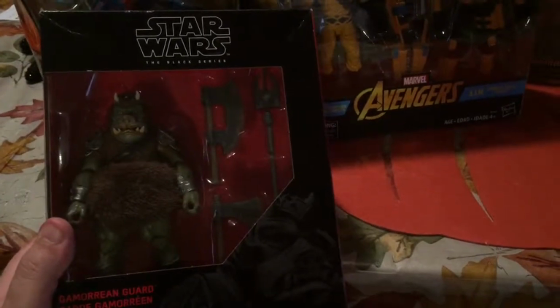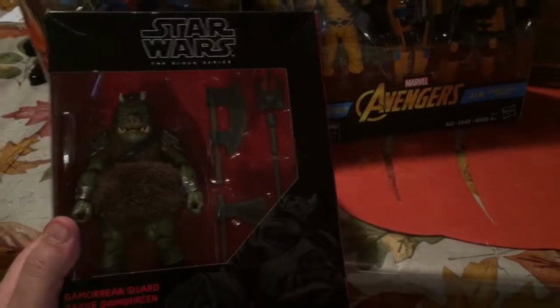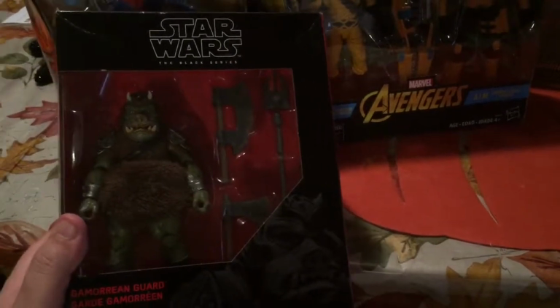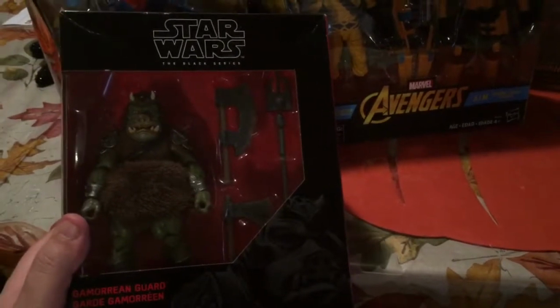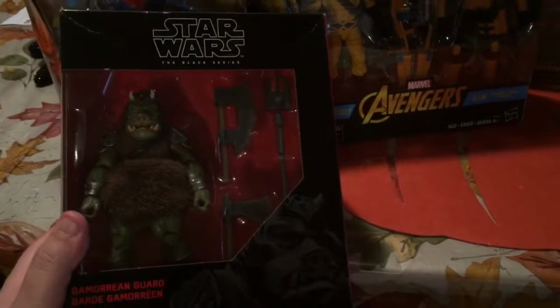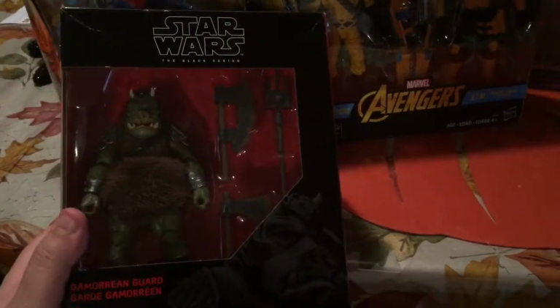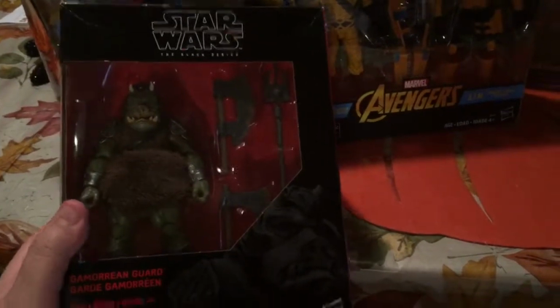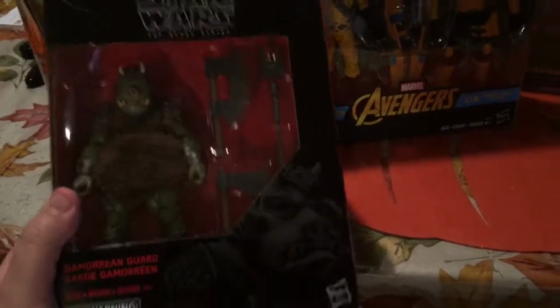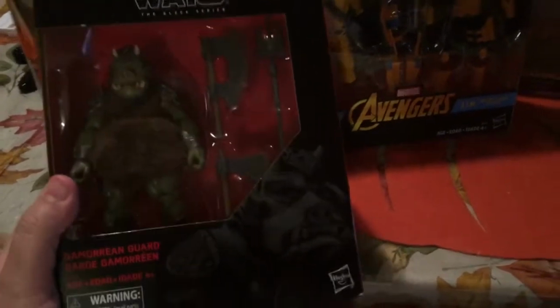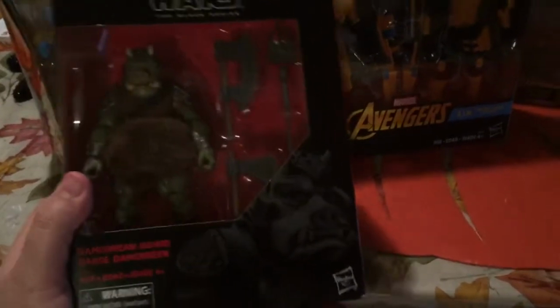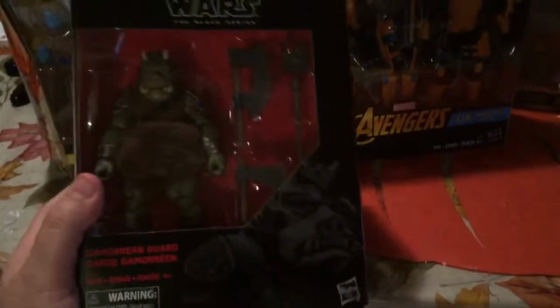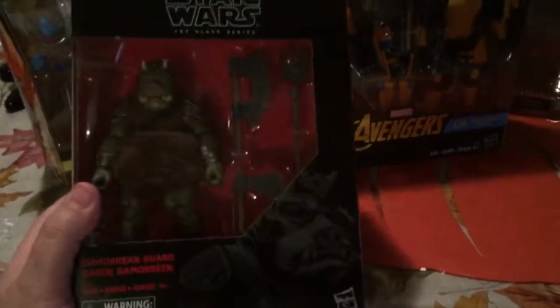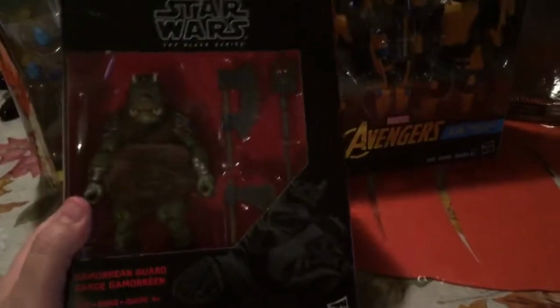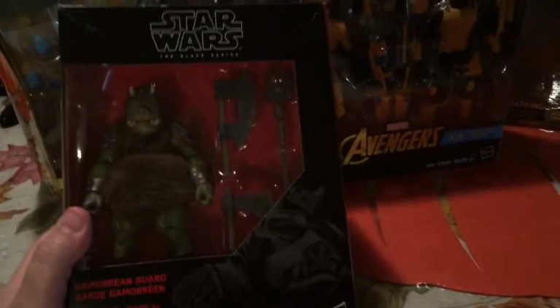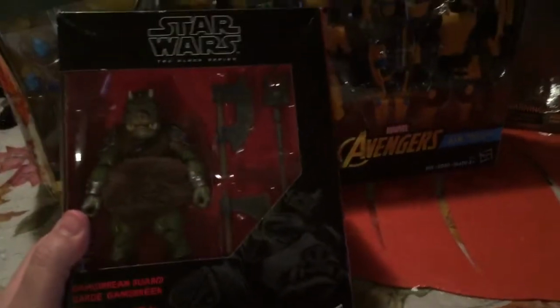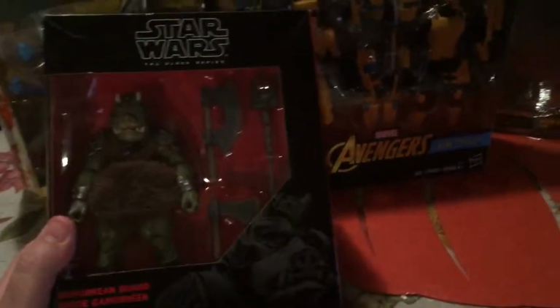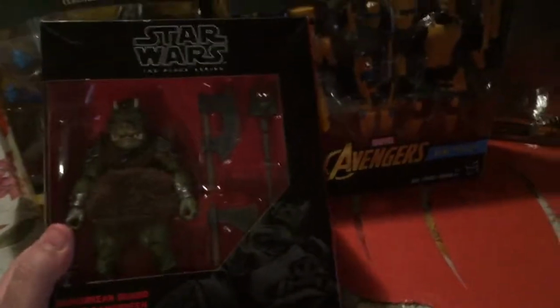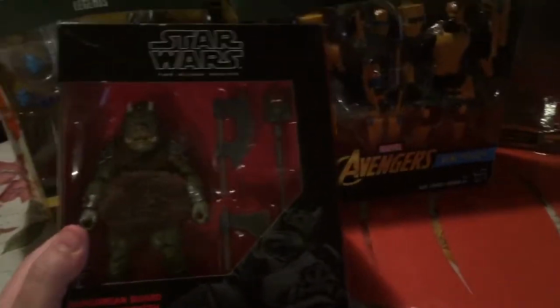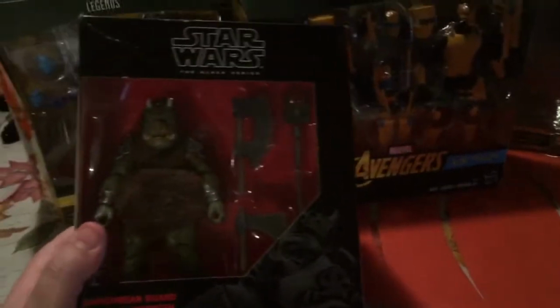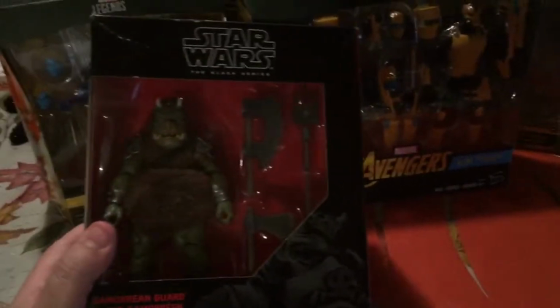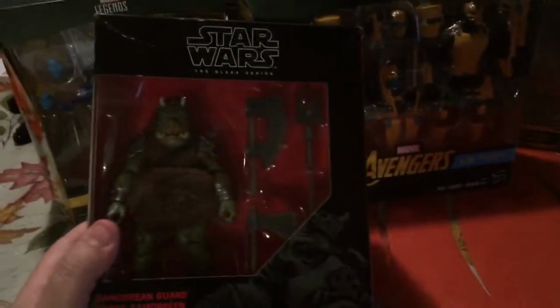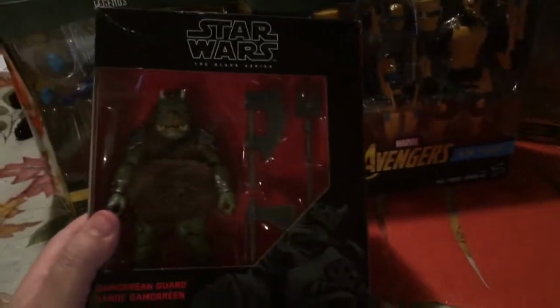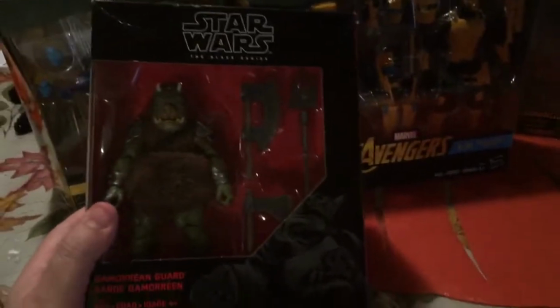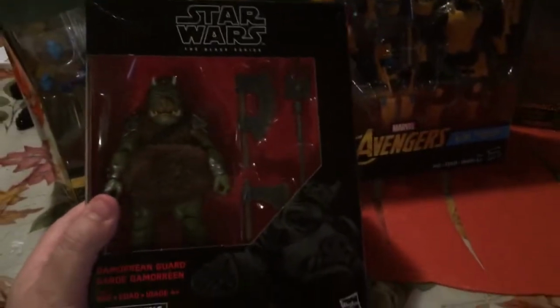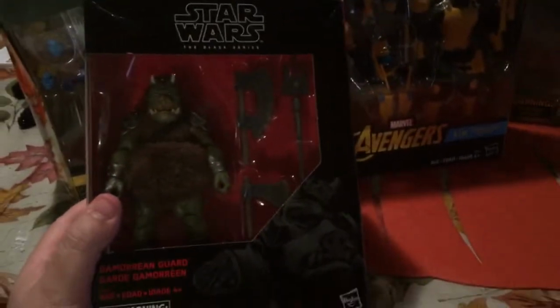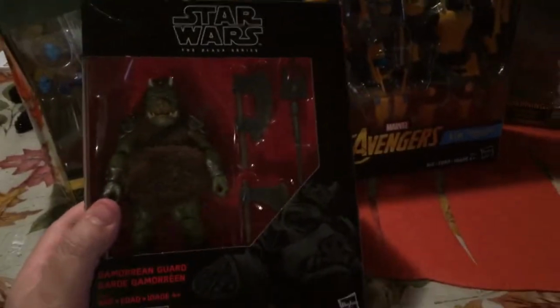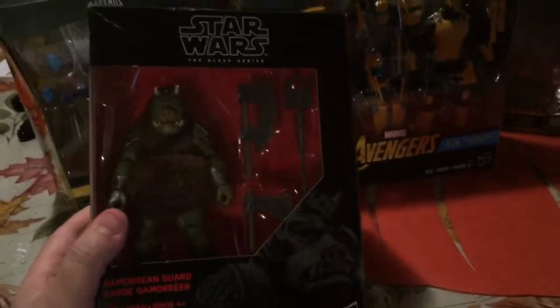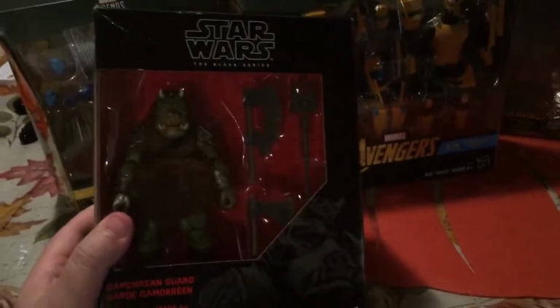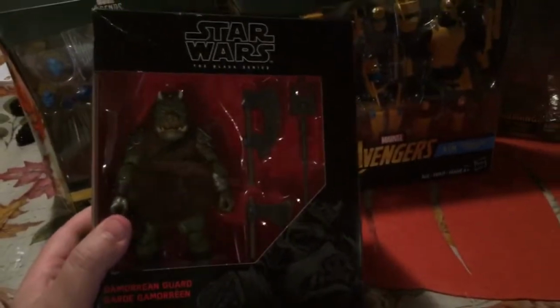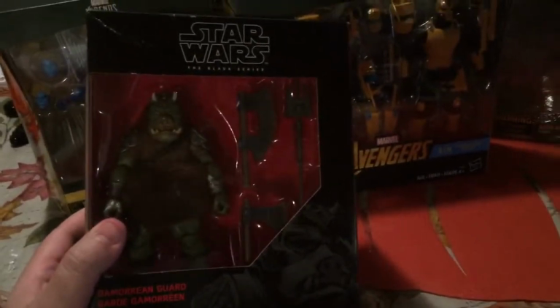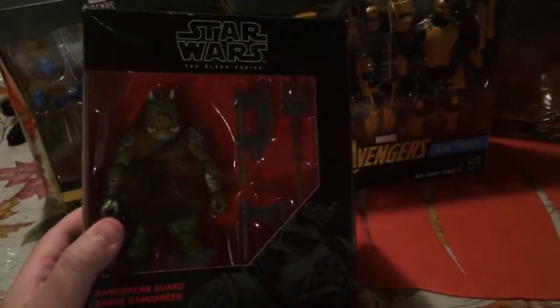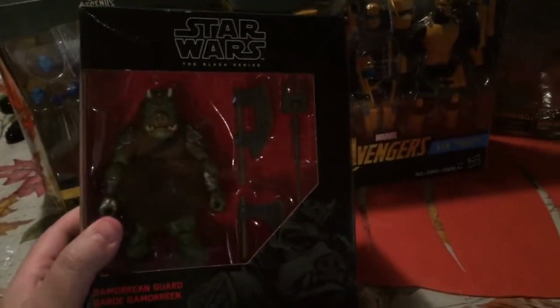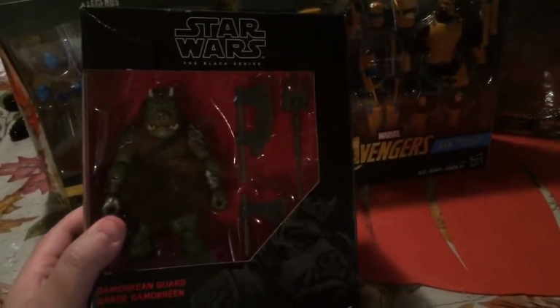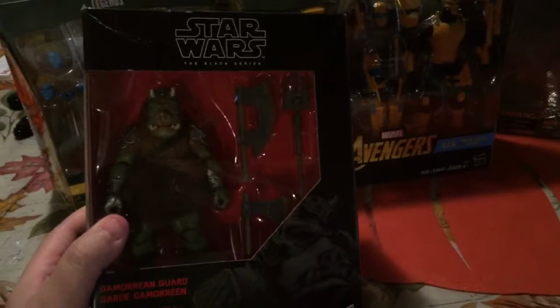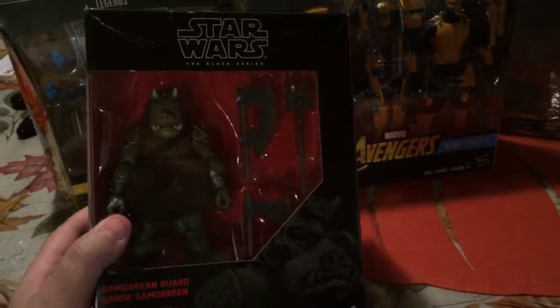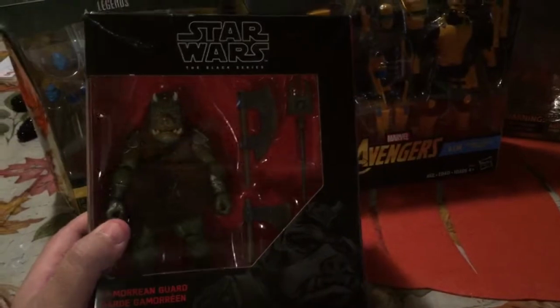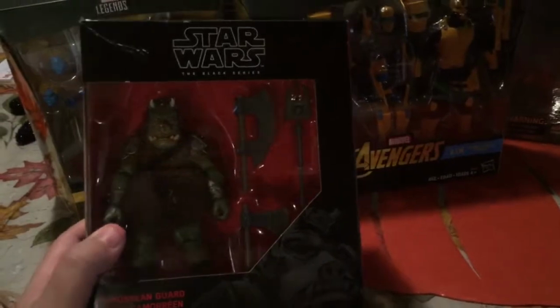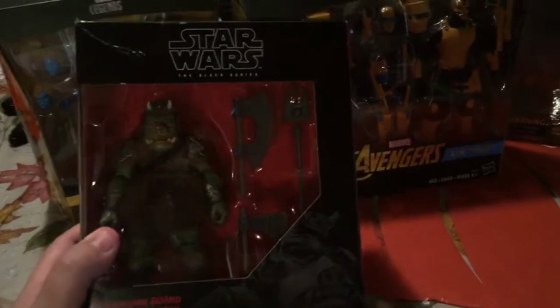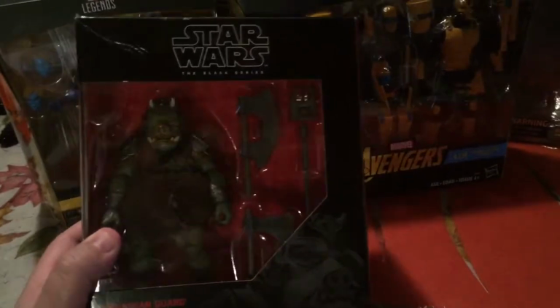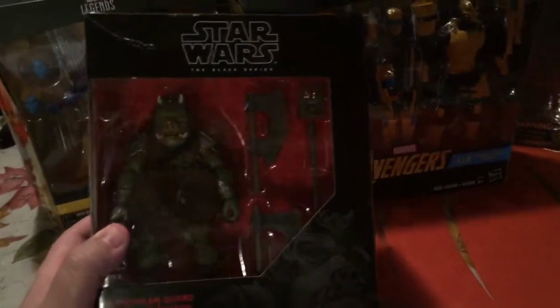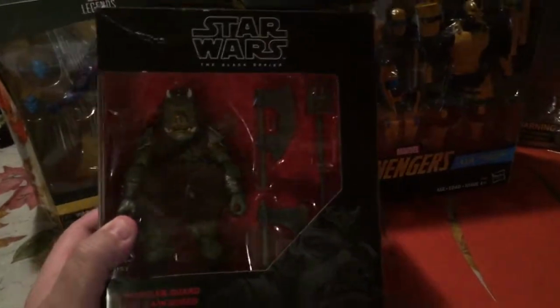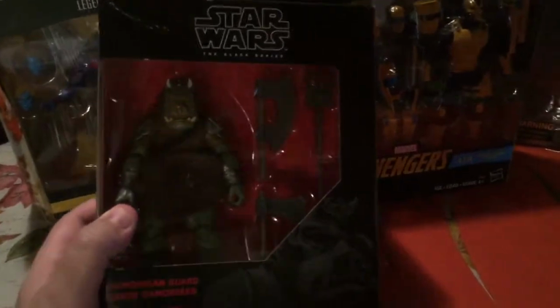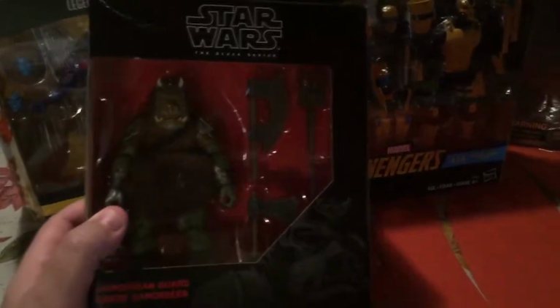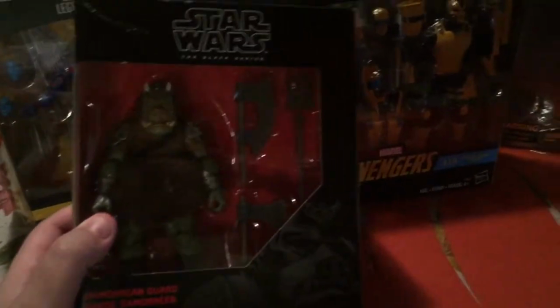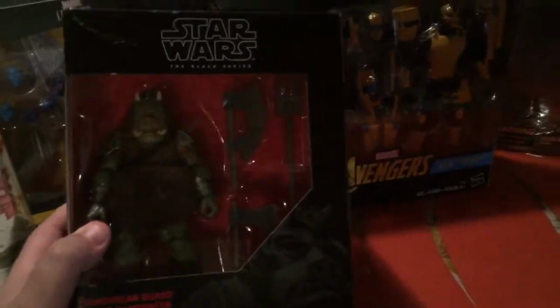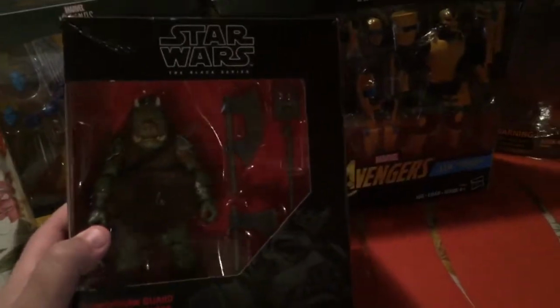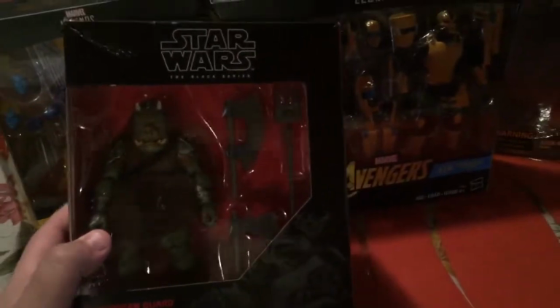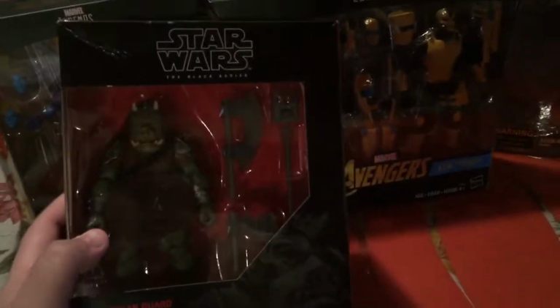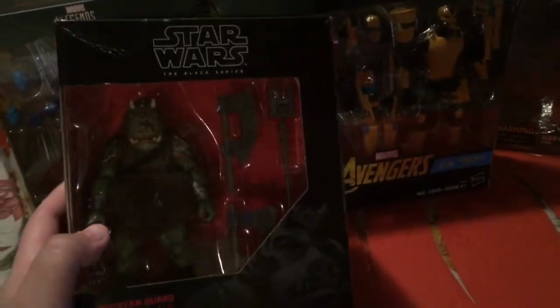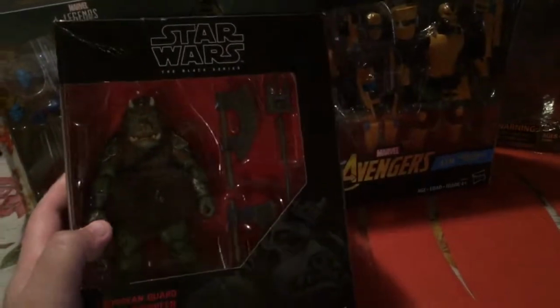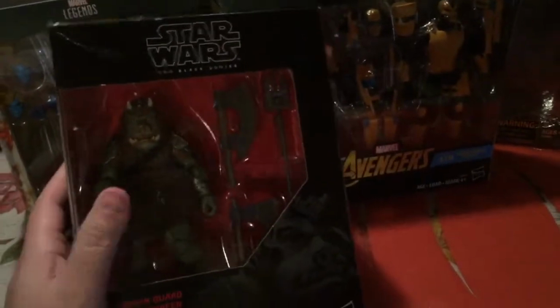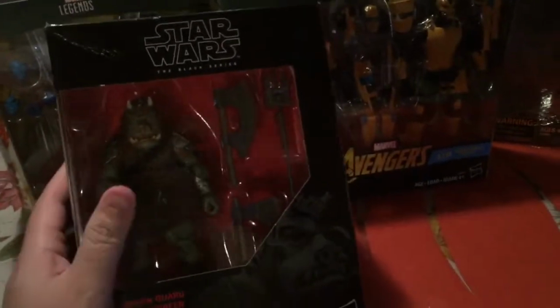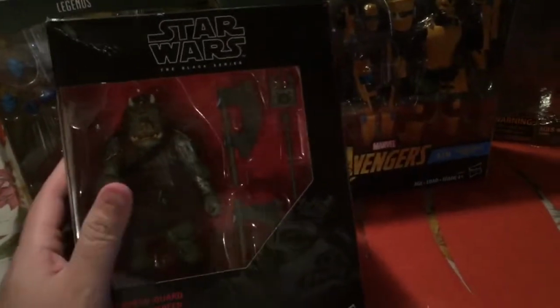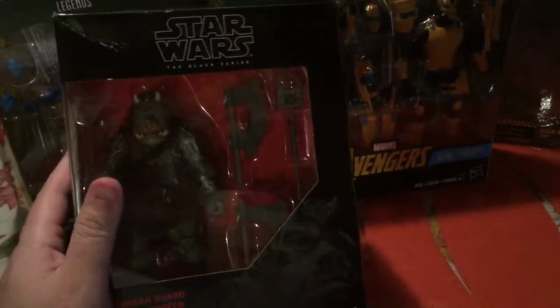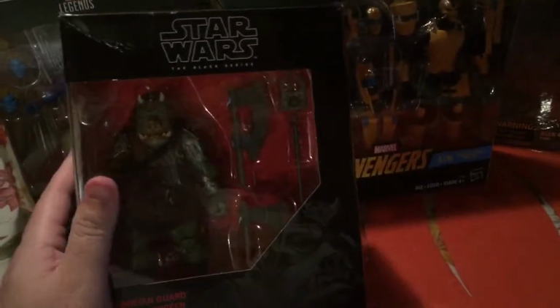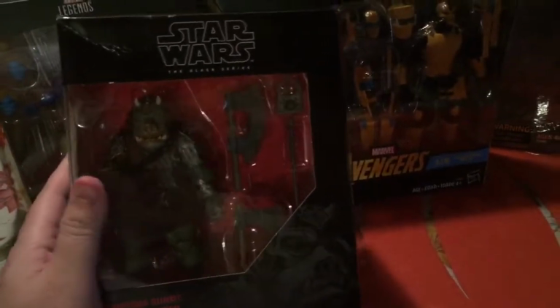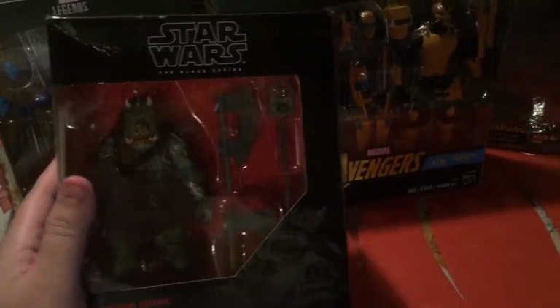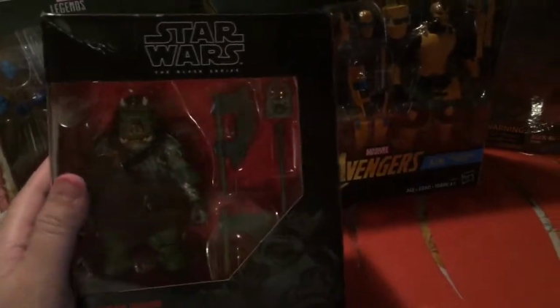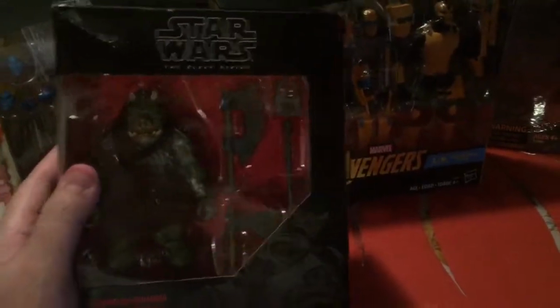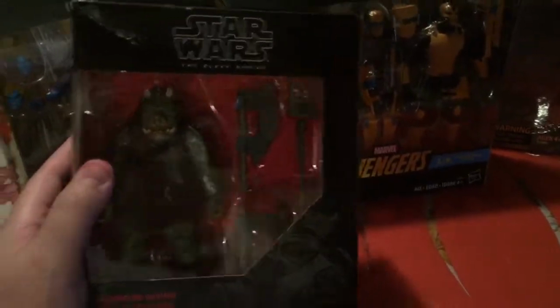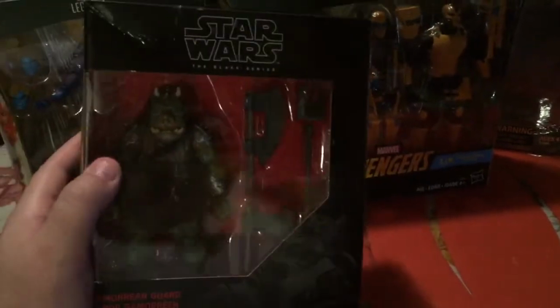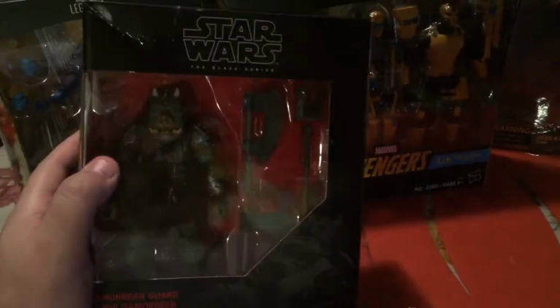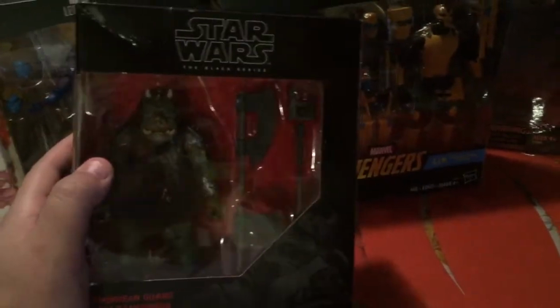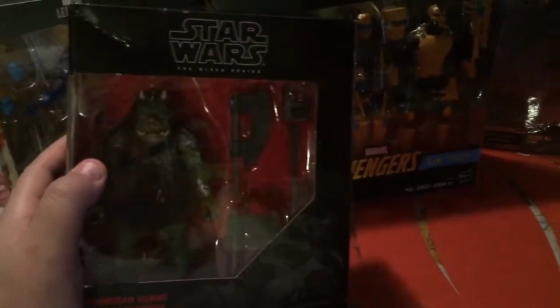Greetings my fellow figure collectors, this is Thor 2941 coming to you from NYC. This is a quick mail call and hunt that I had this week.